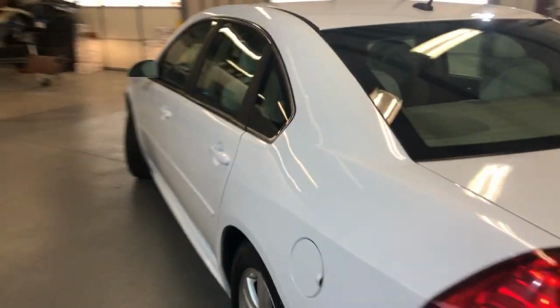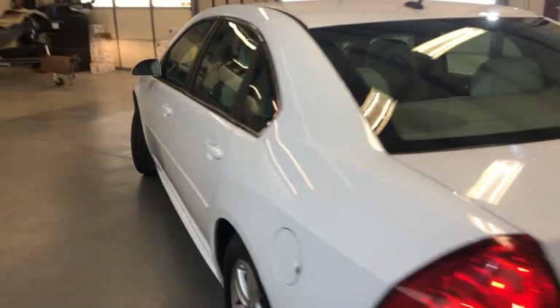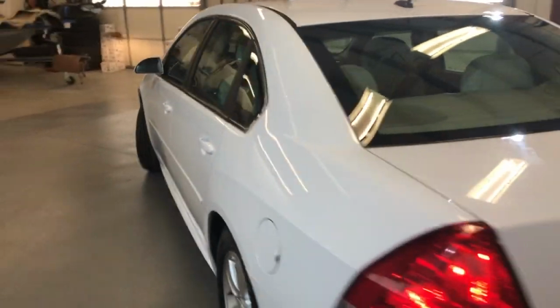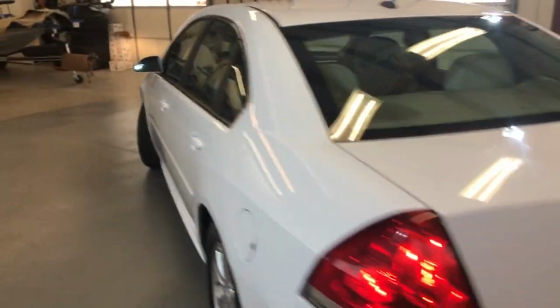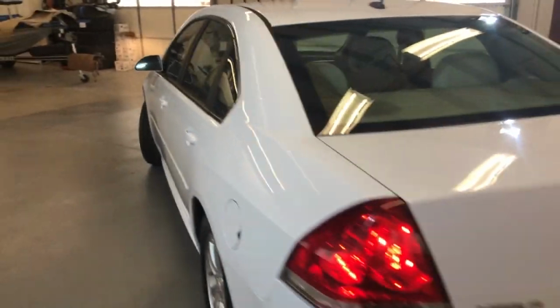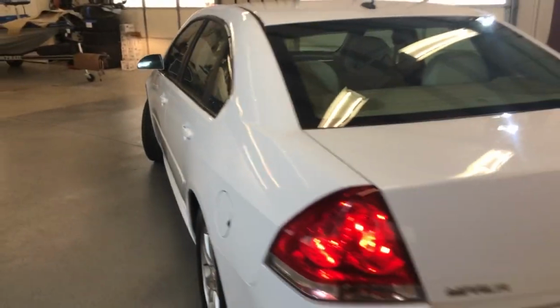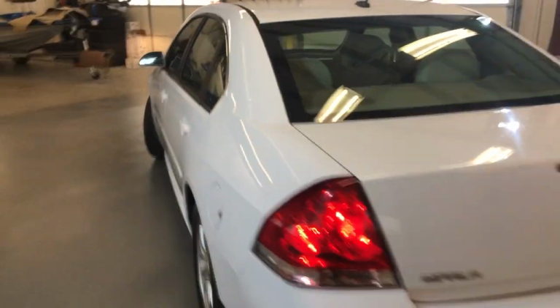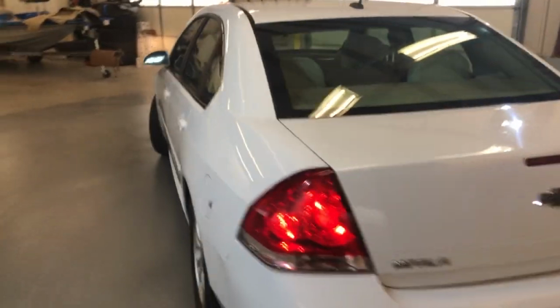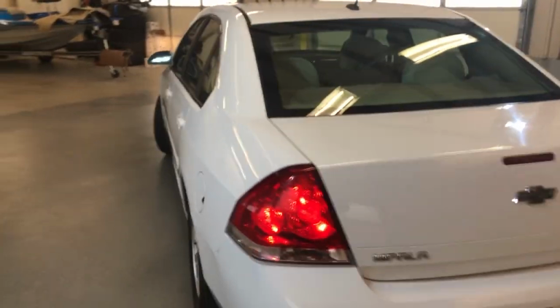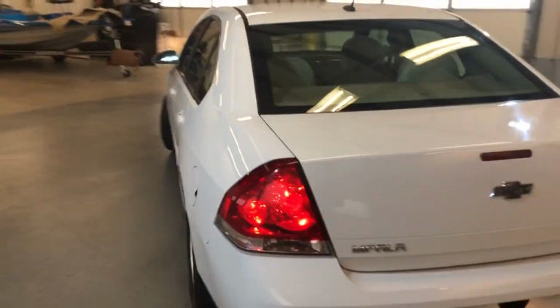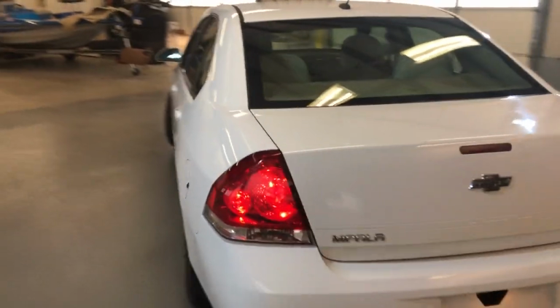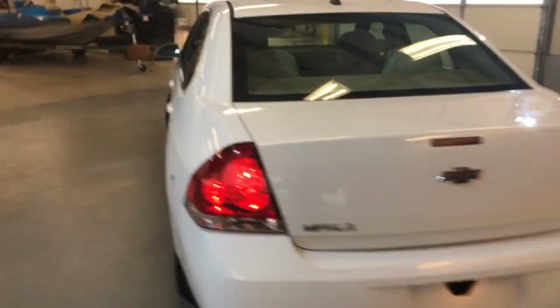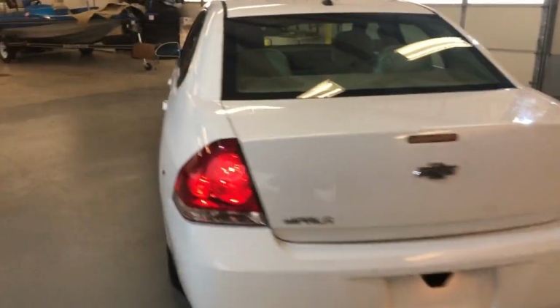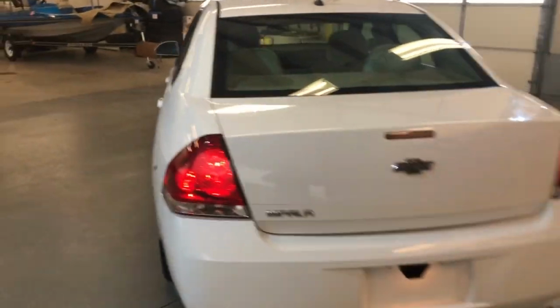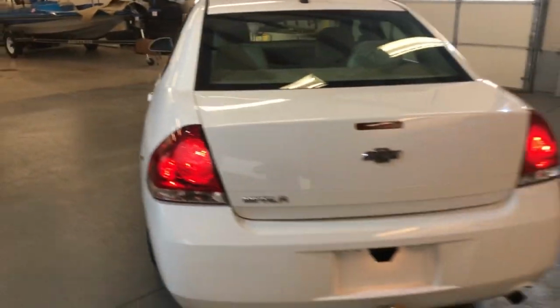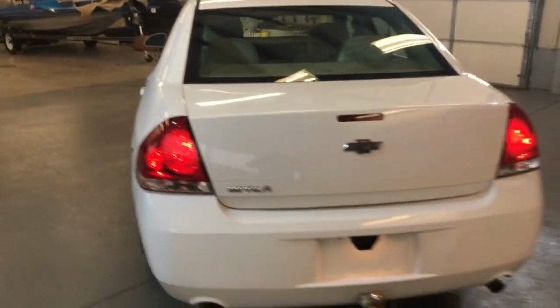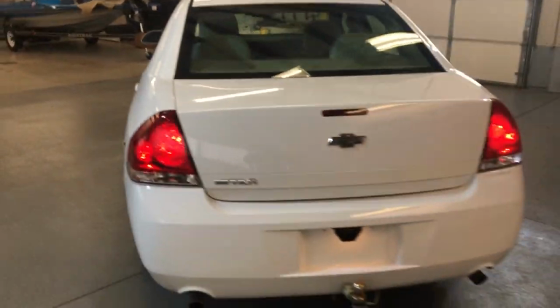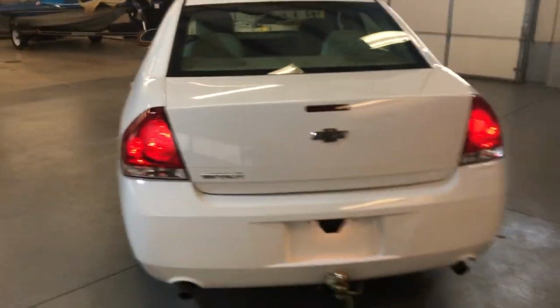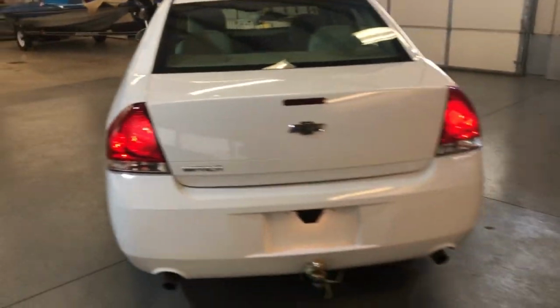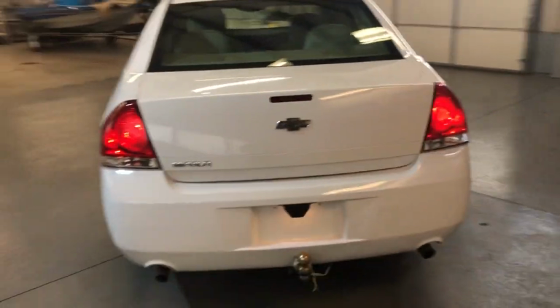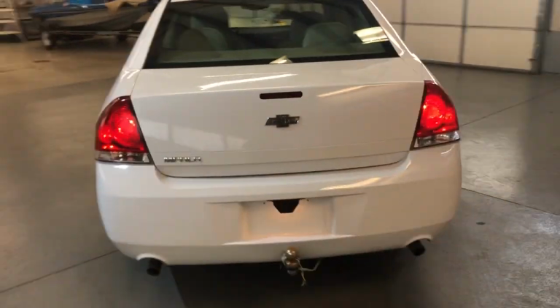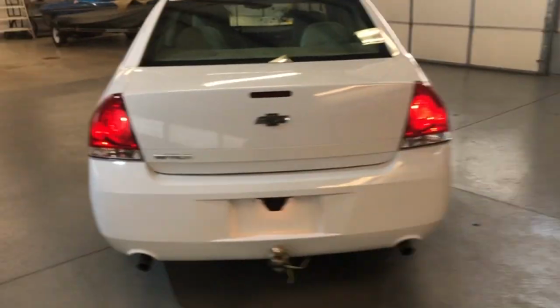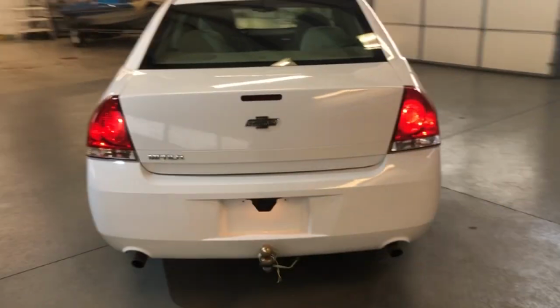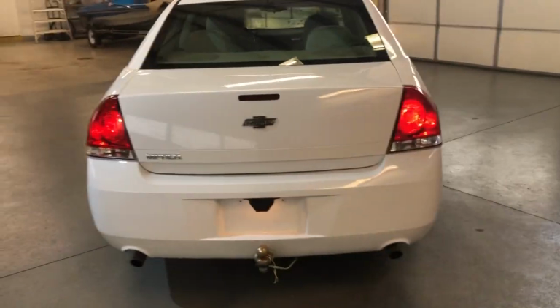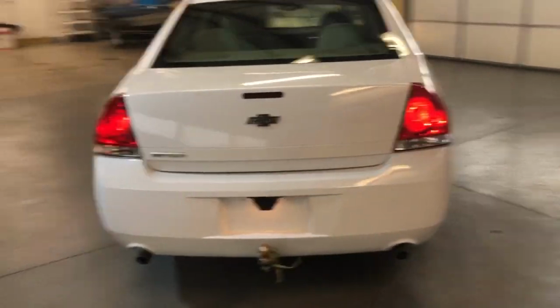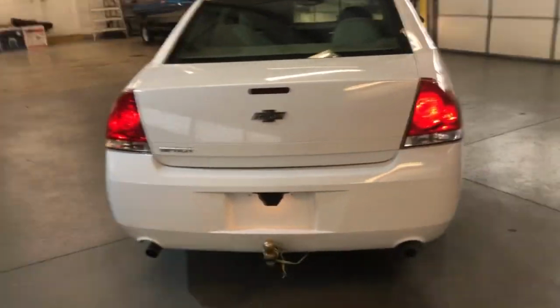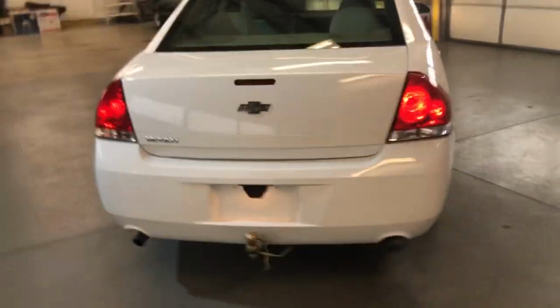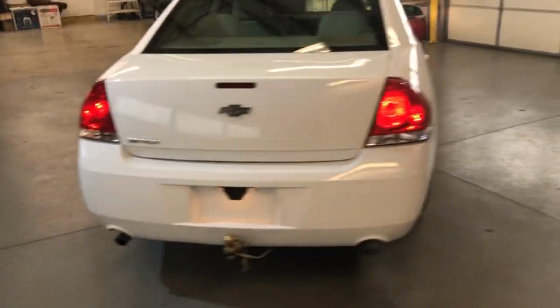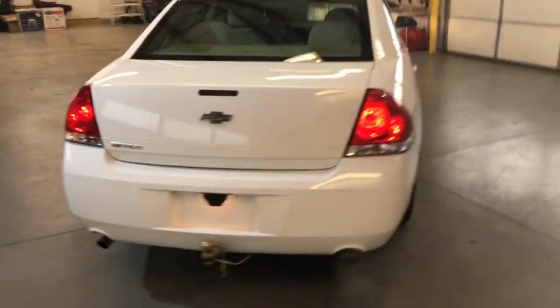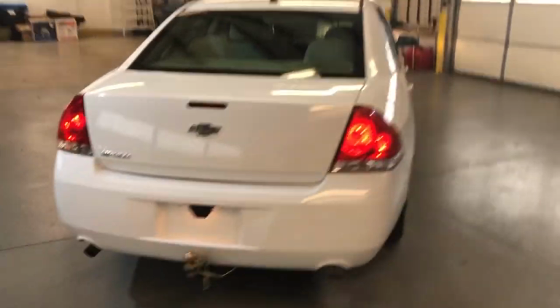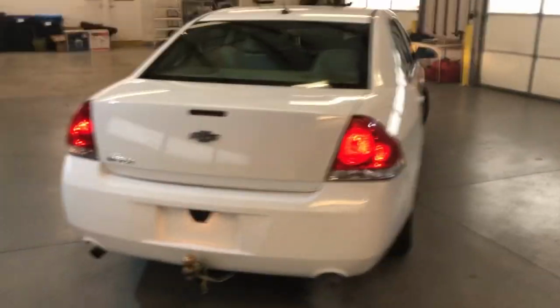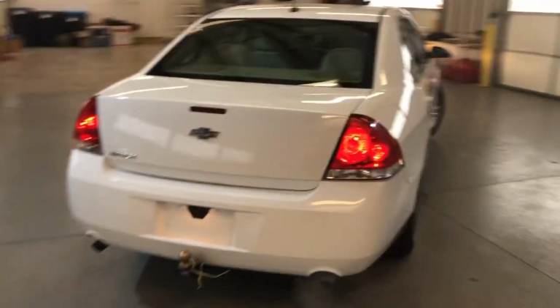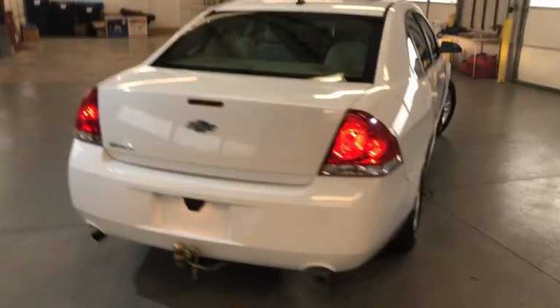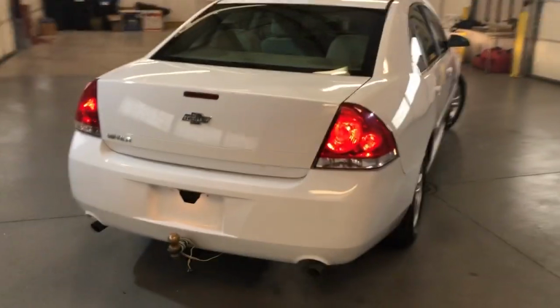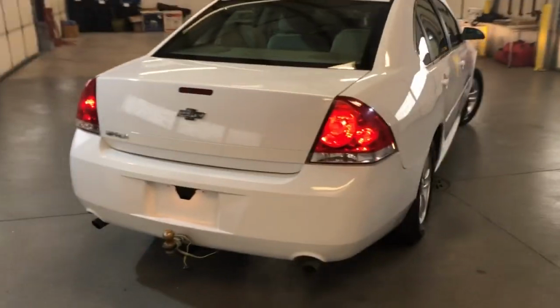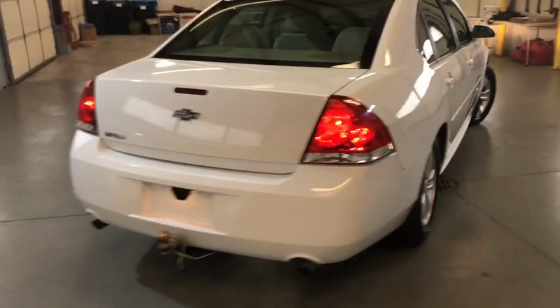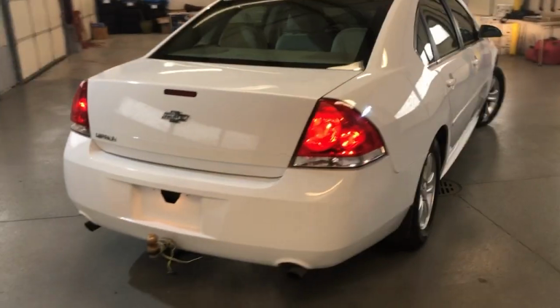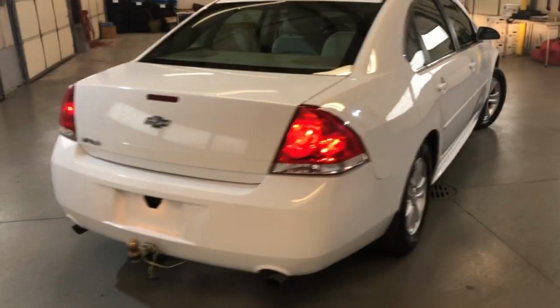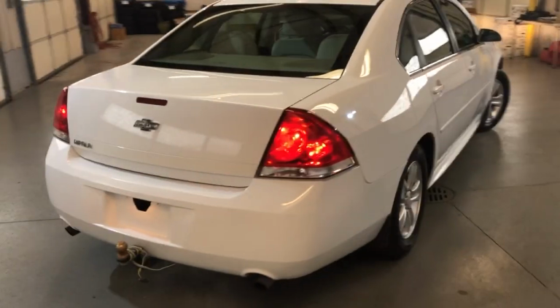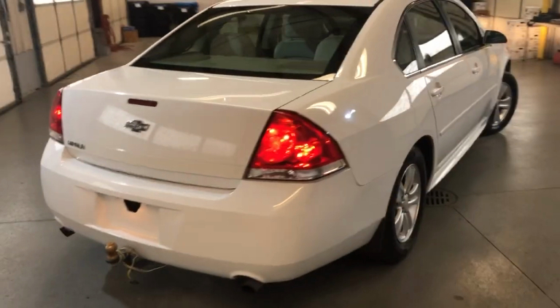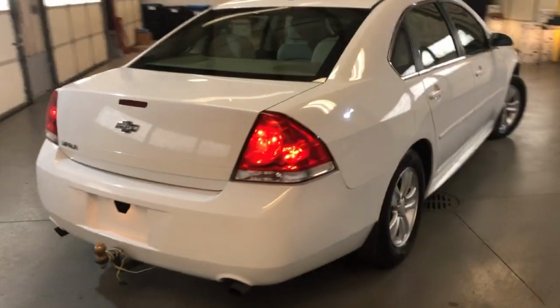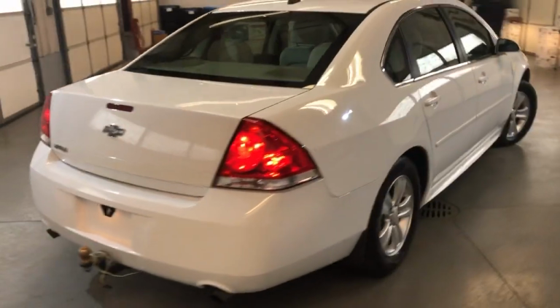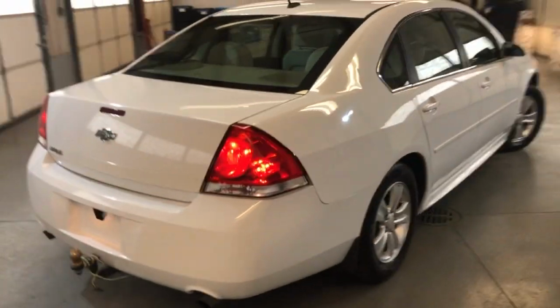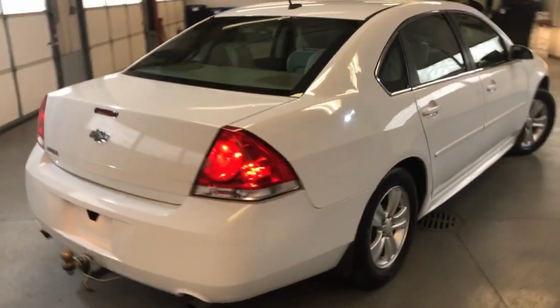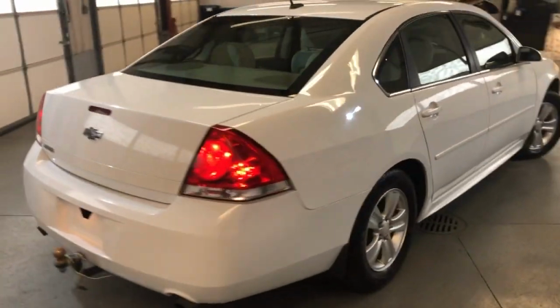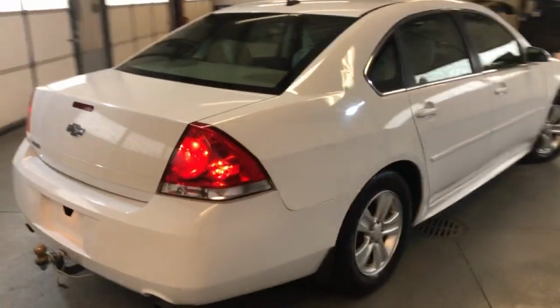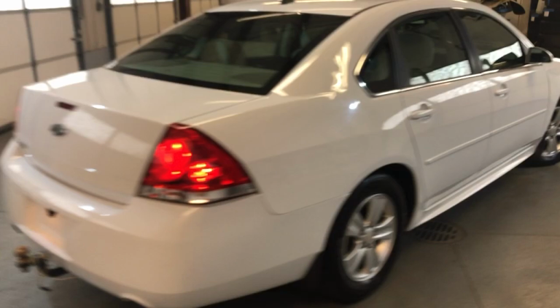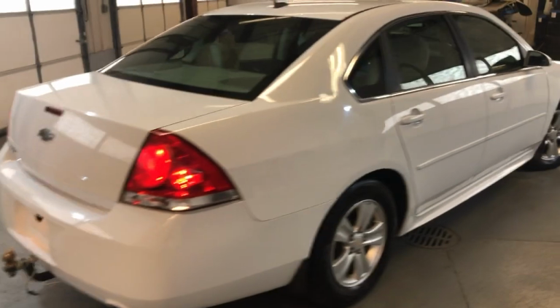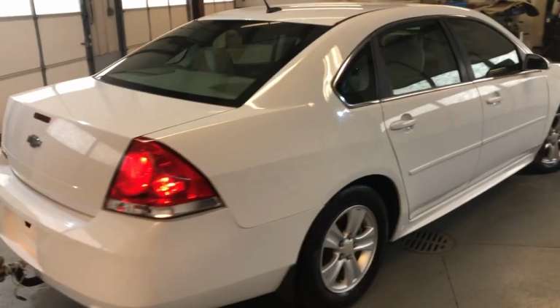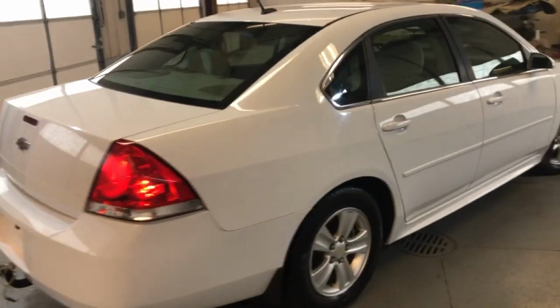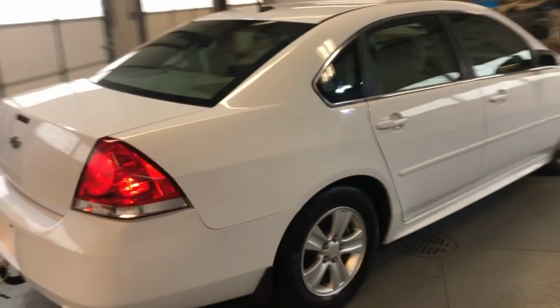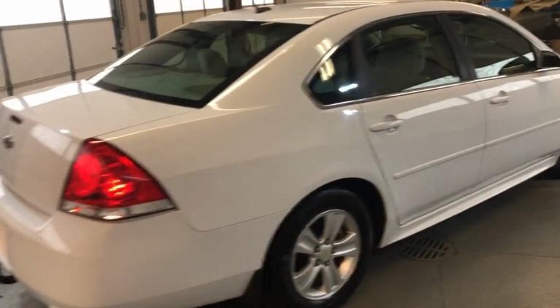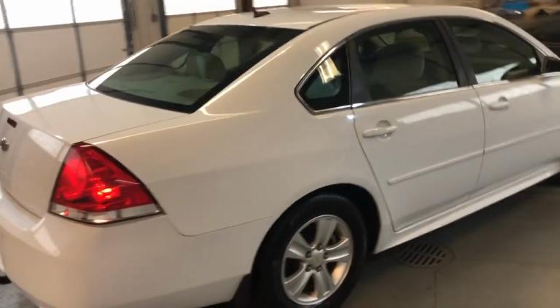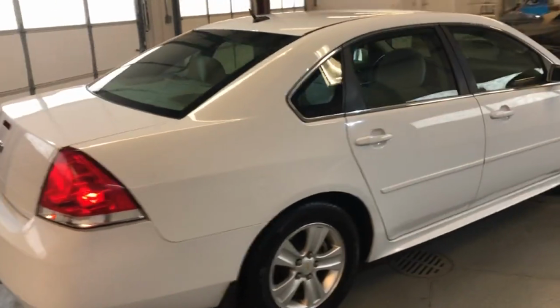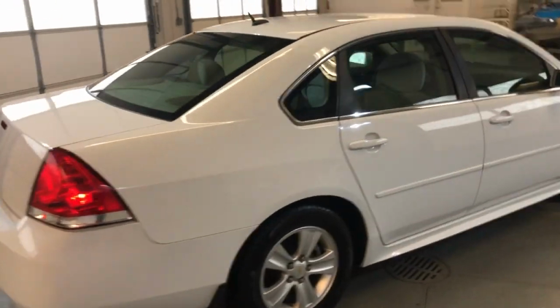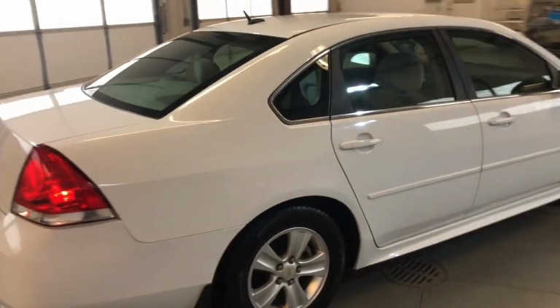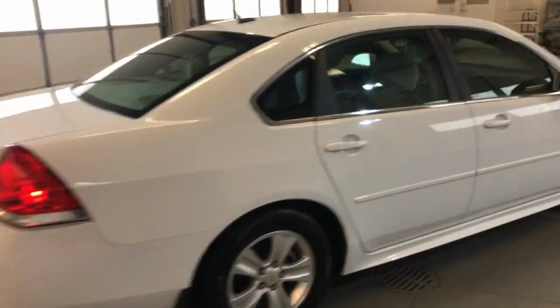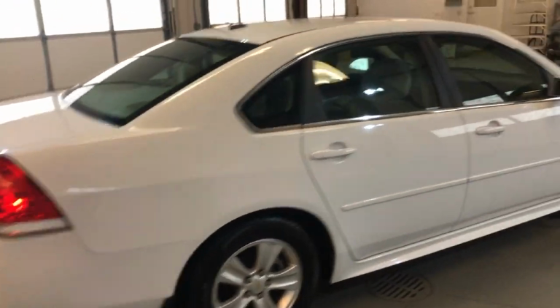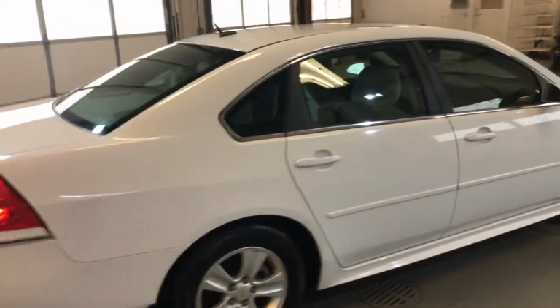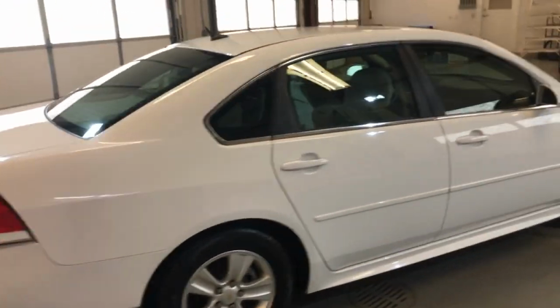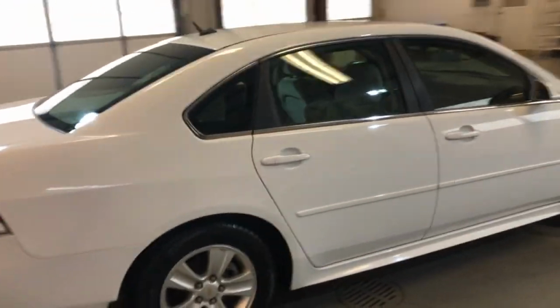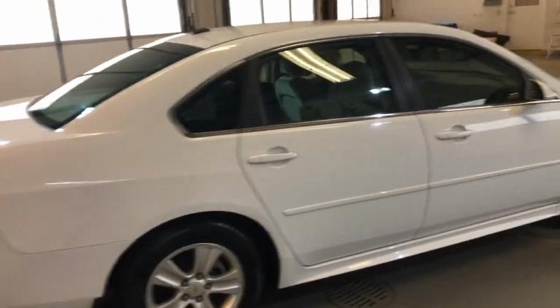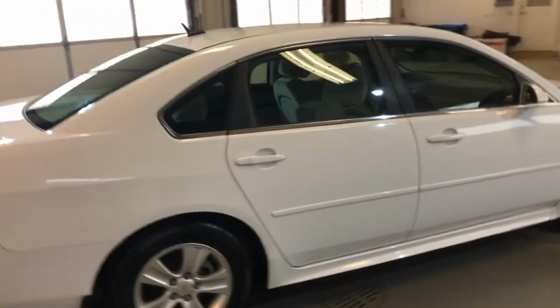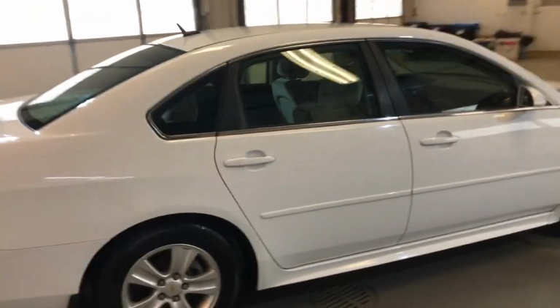Very nice looking body, no rust, nice and clean, alloy wheels, tinted windows.